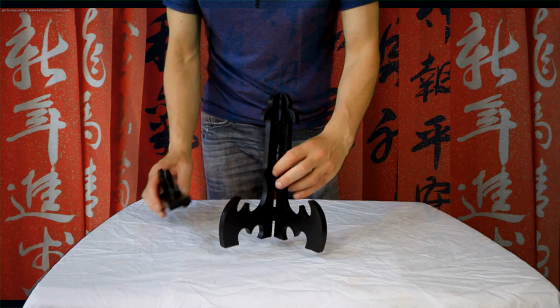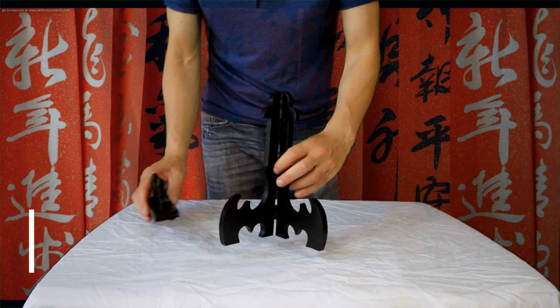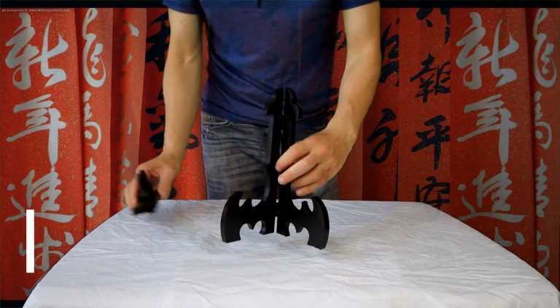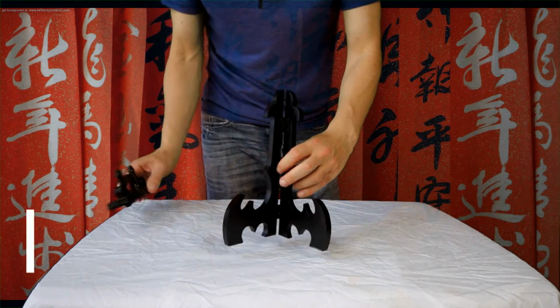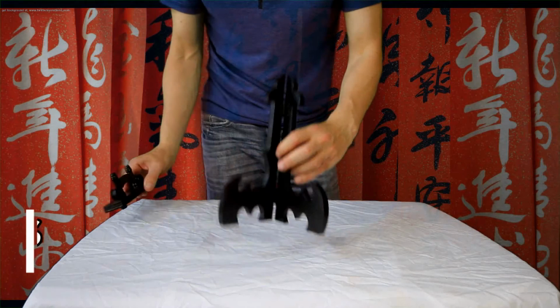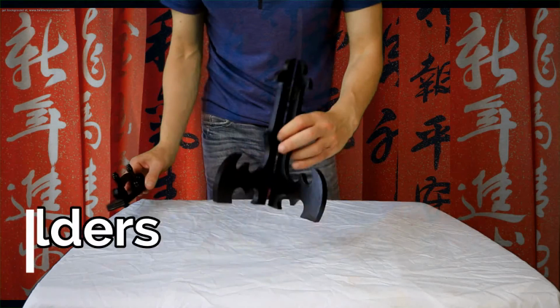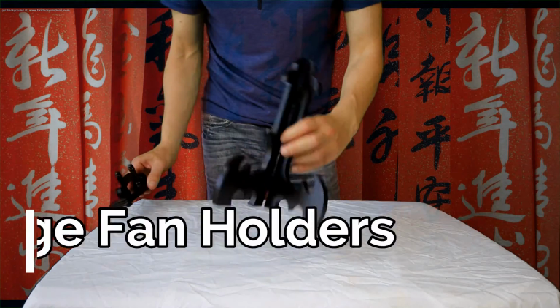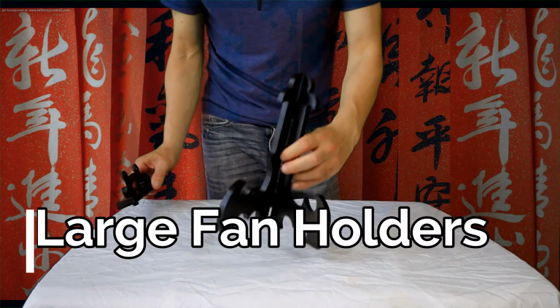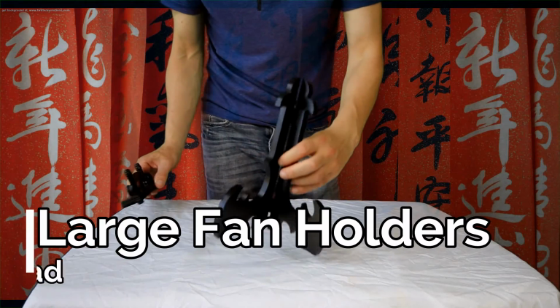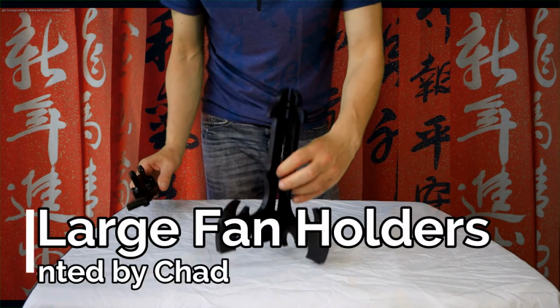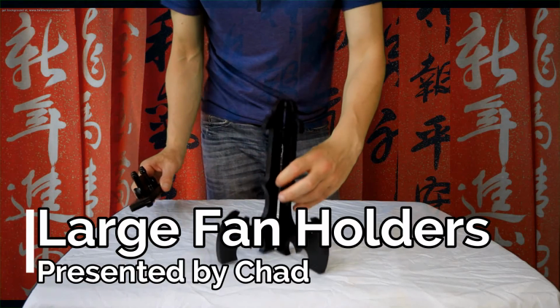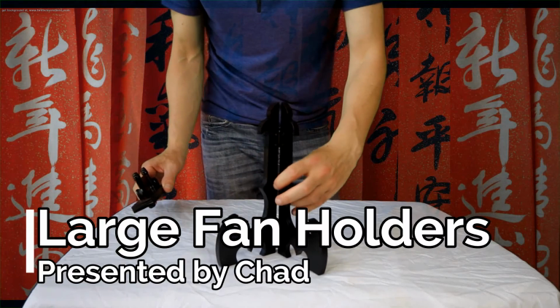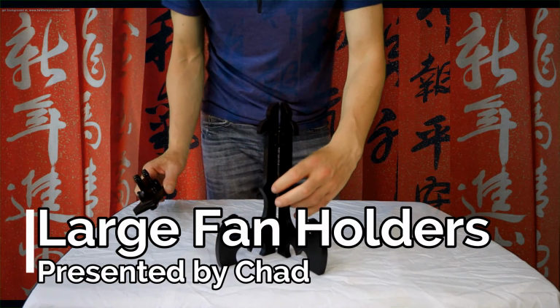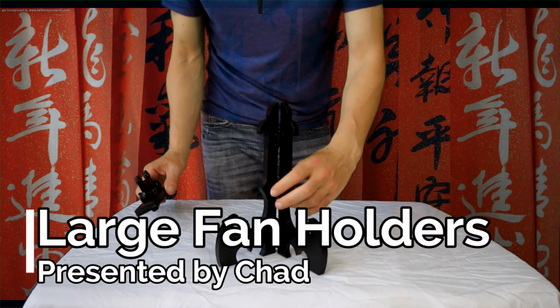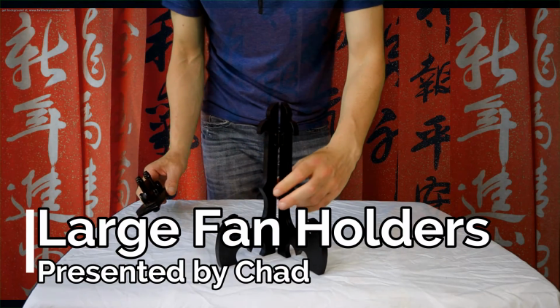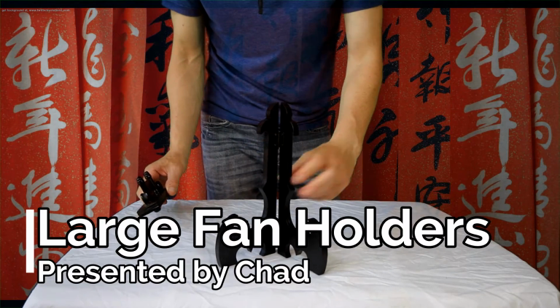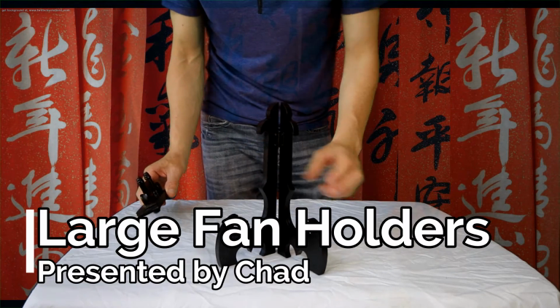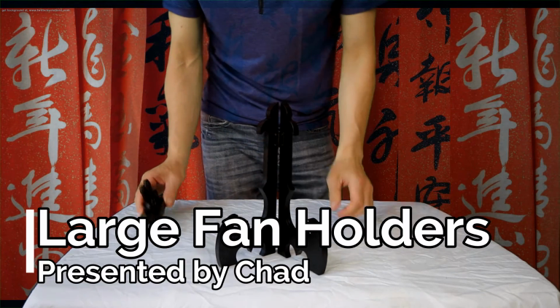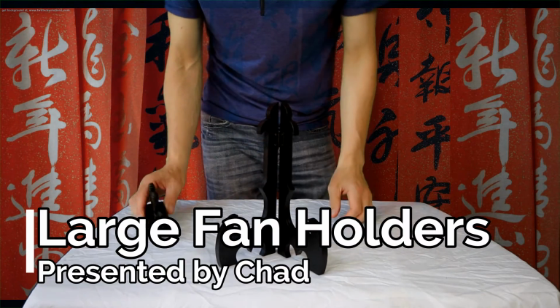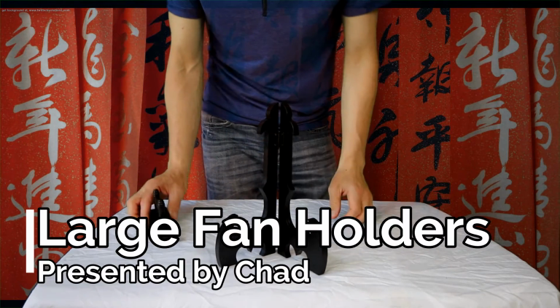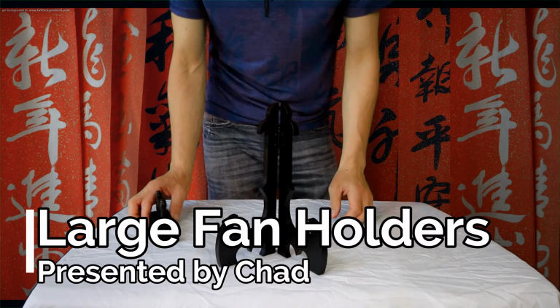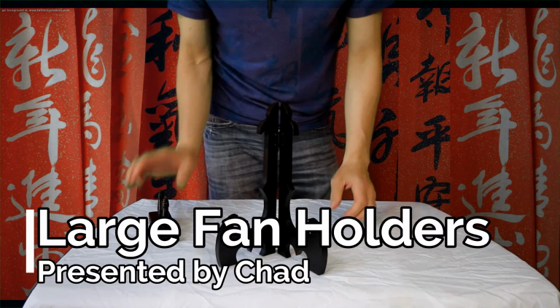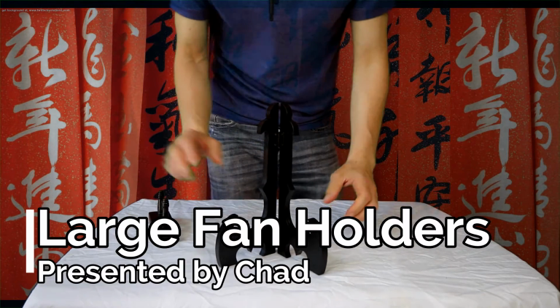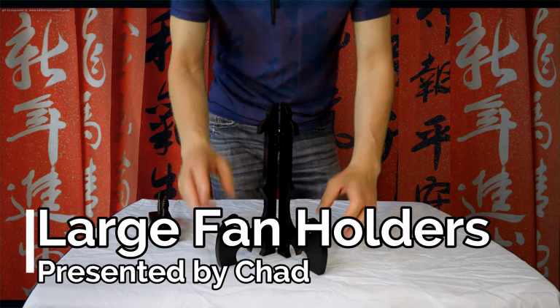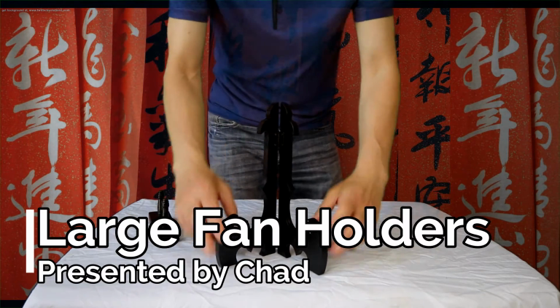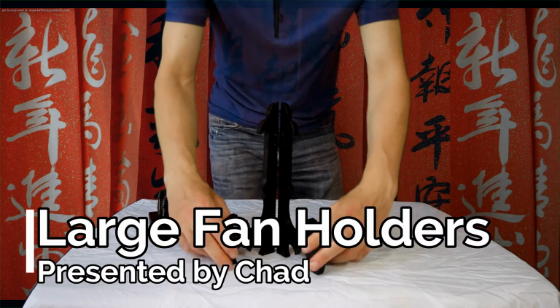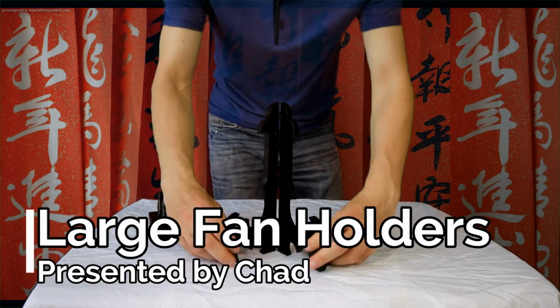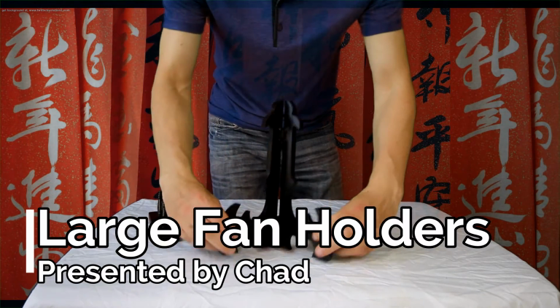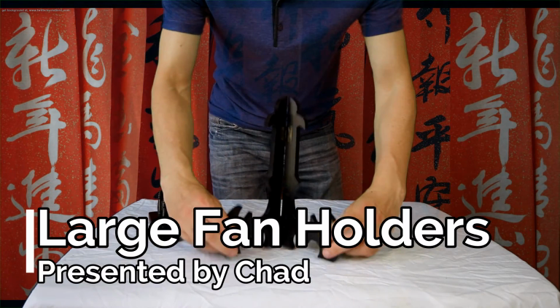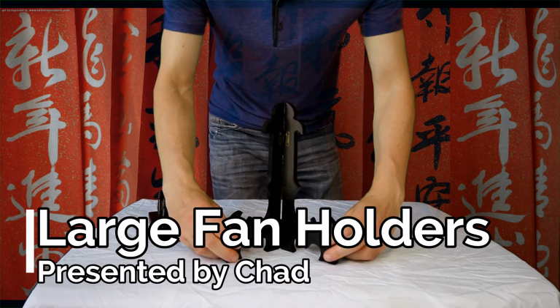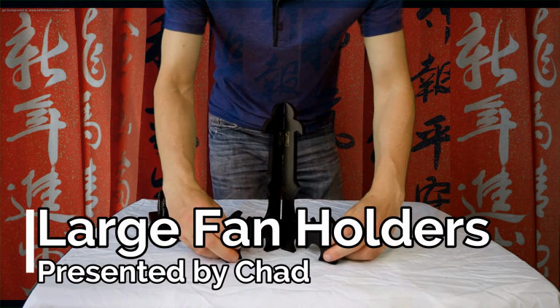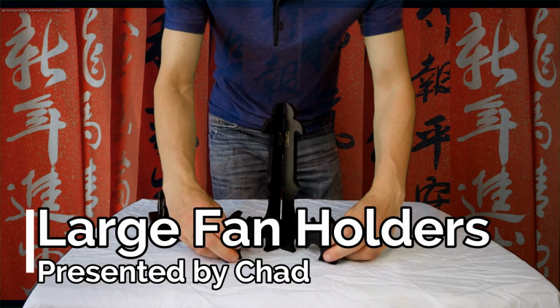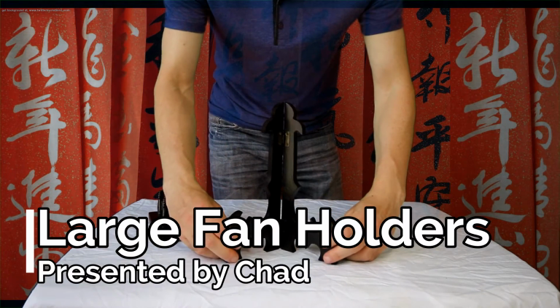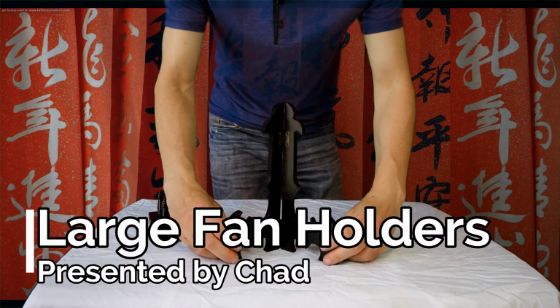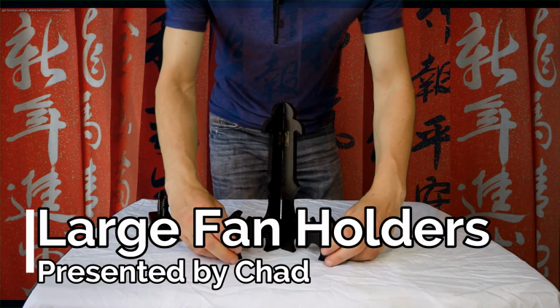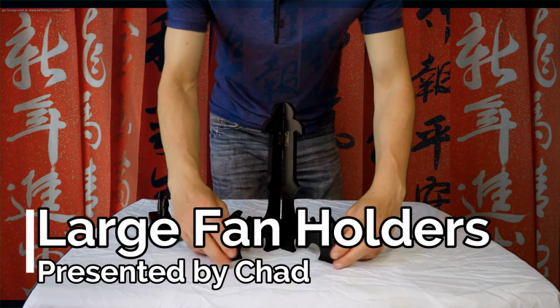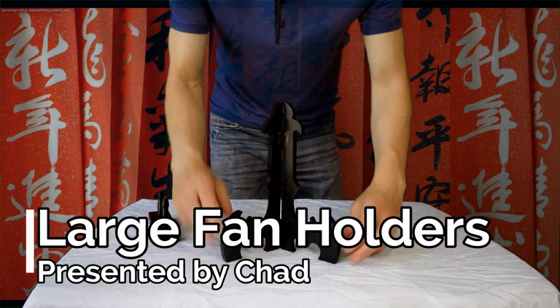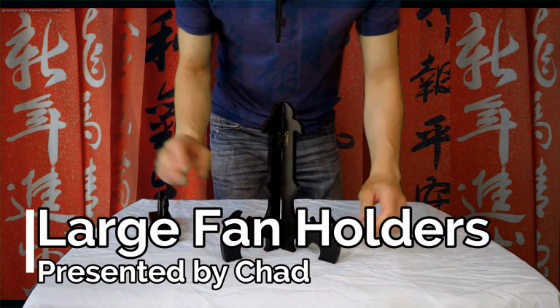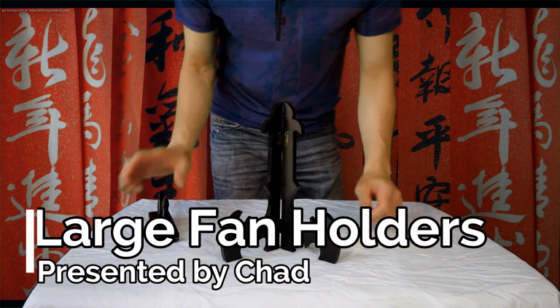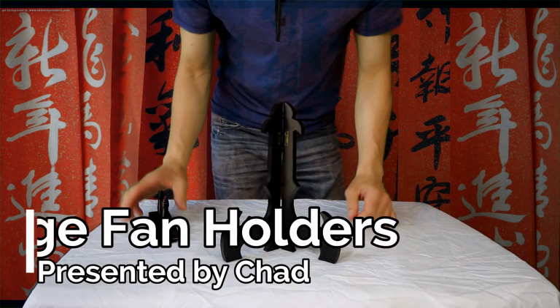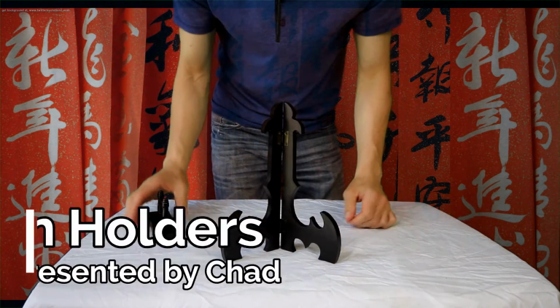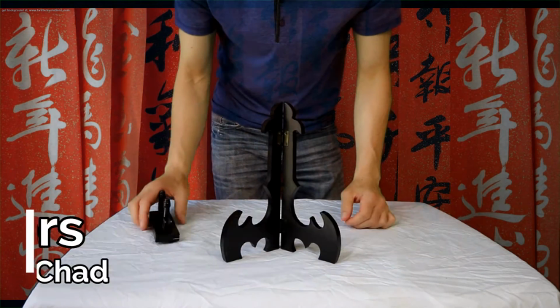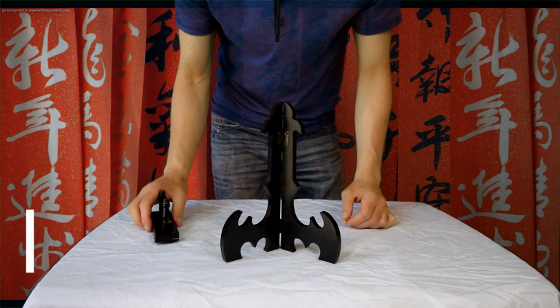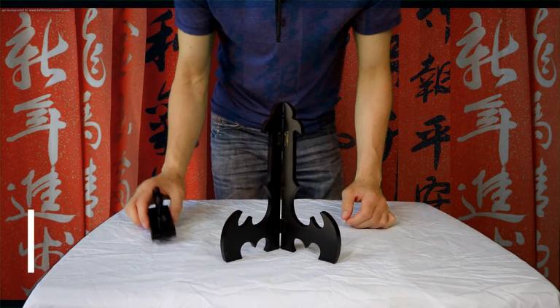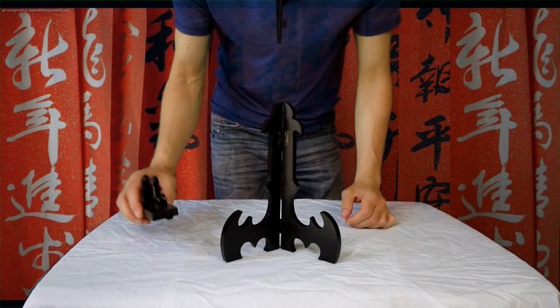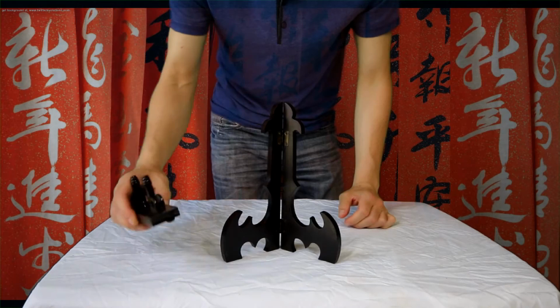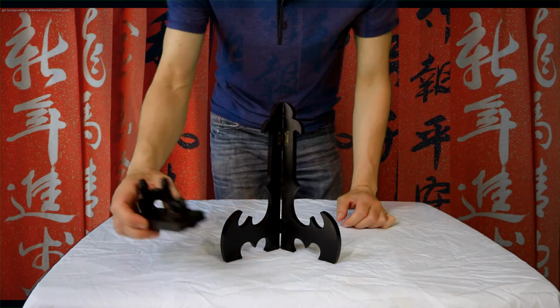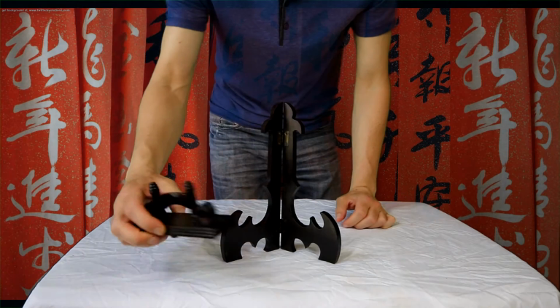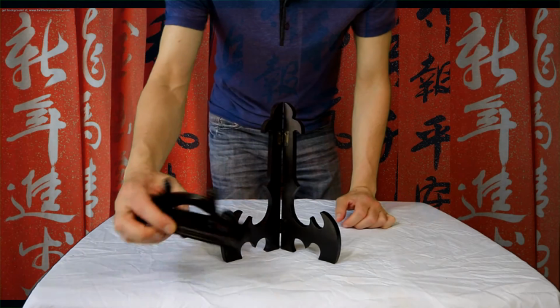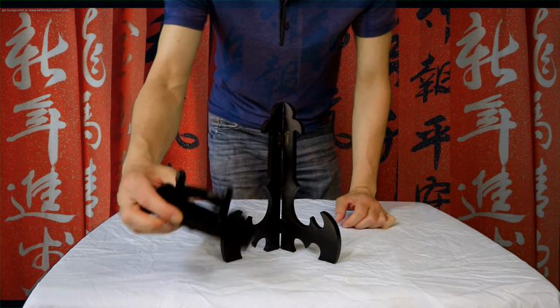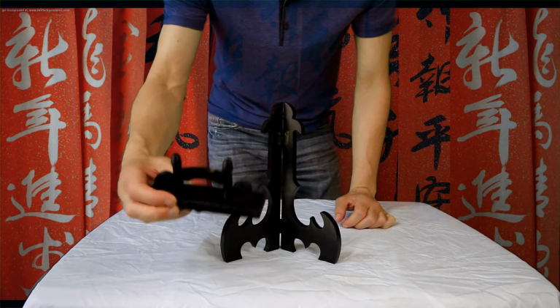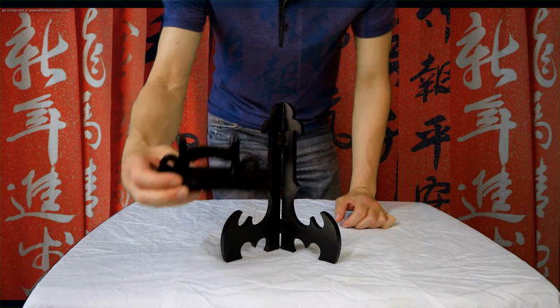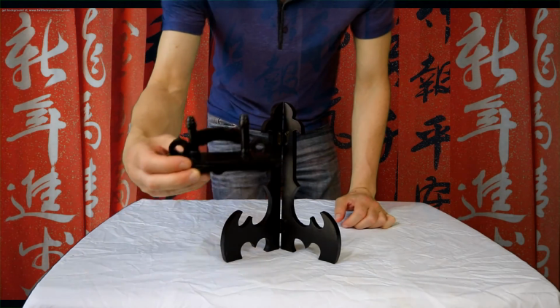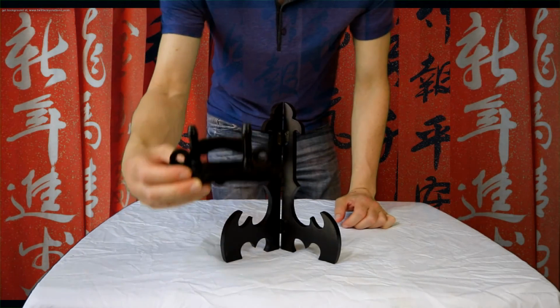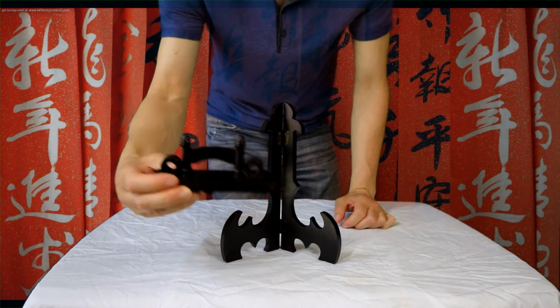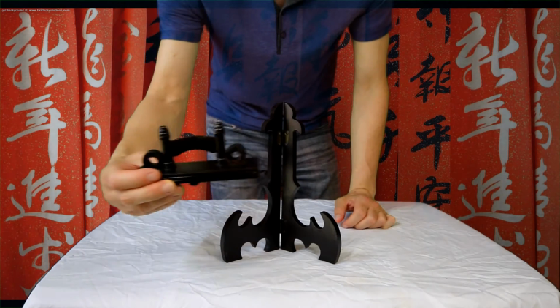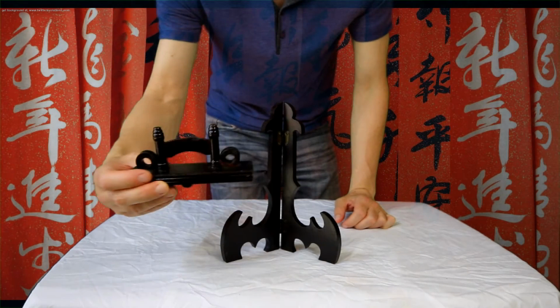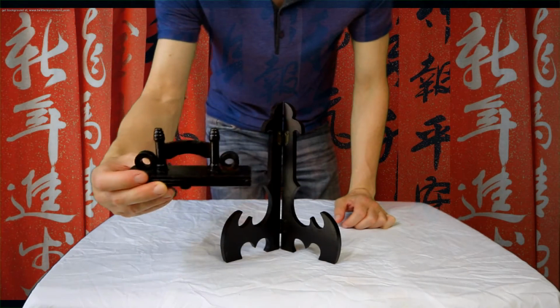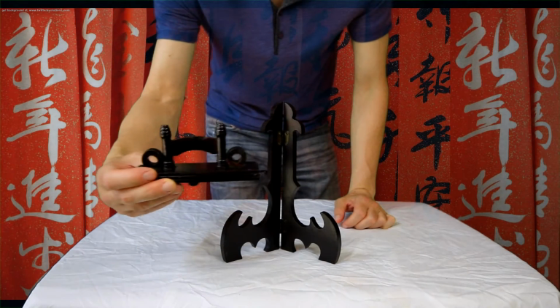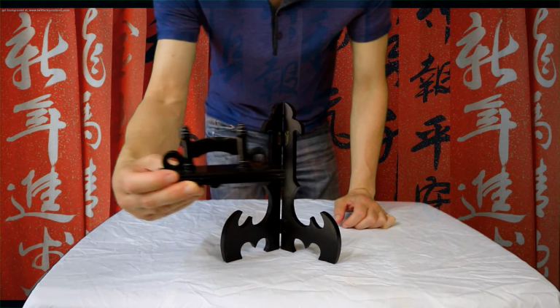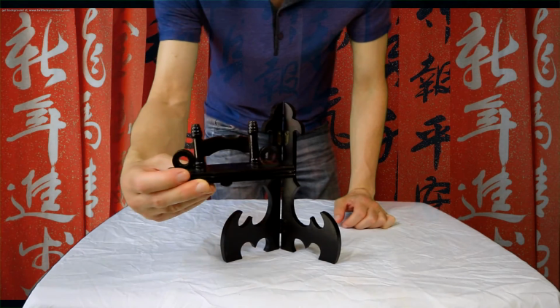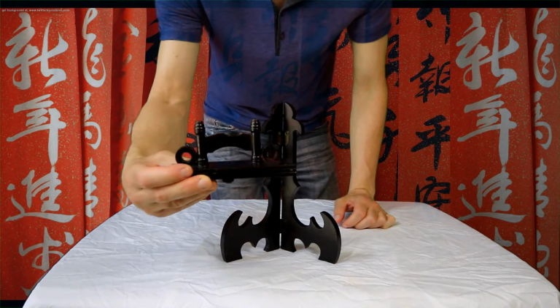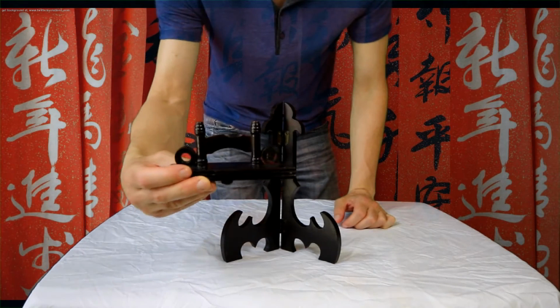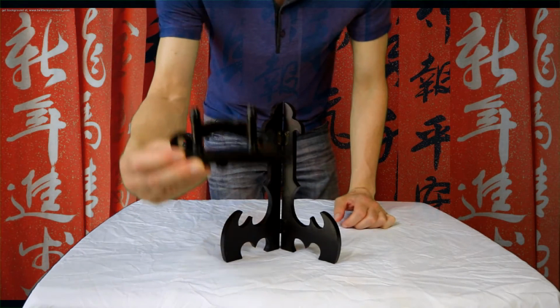I want to show you how our large table stands work. This is an example of our large table stand, which is an upgrade from the free small stand.